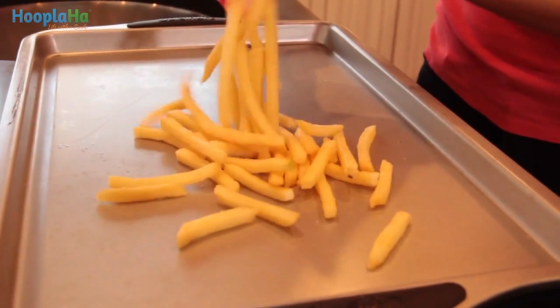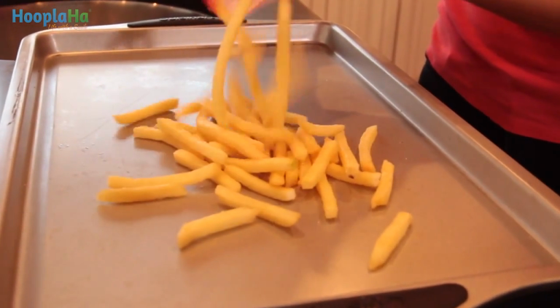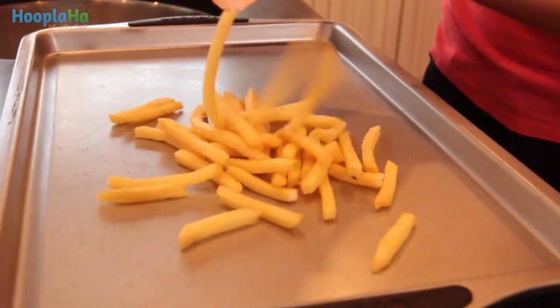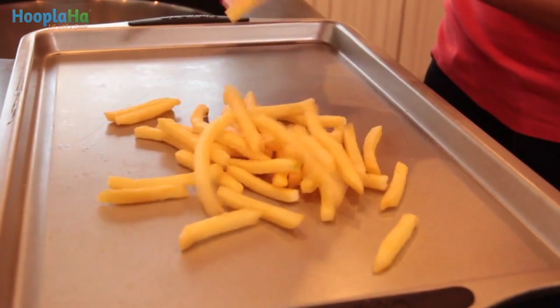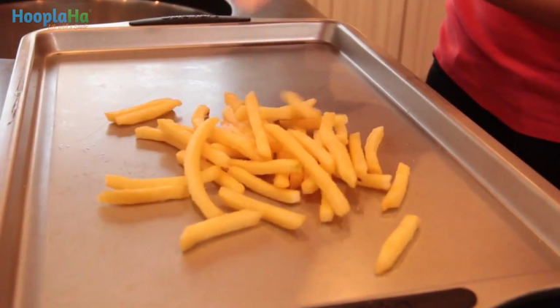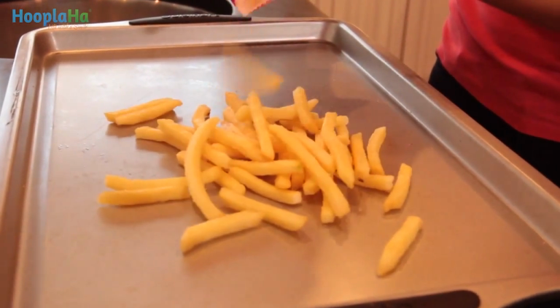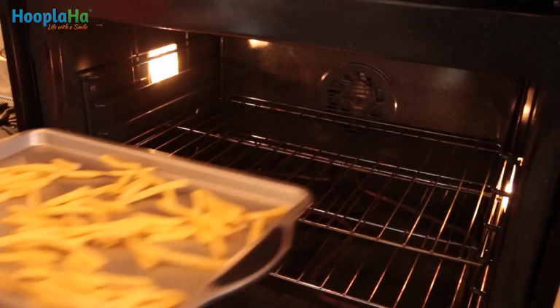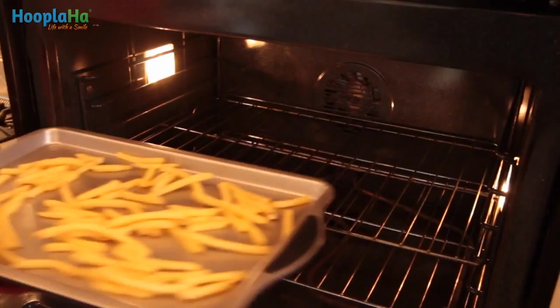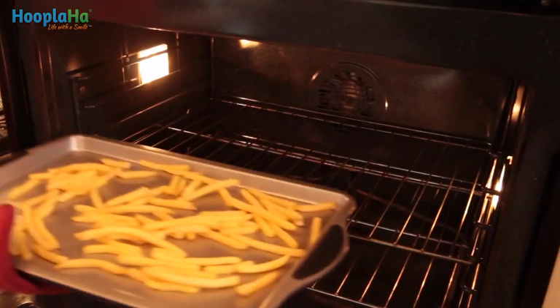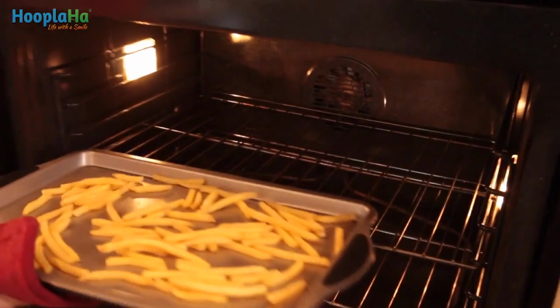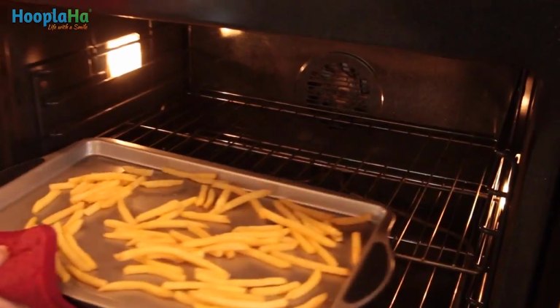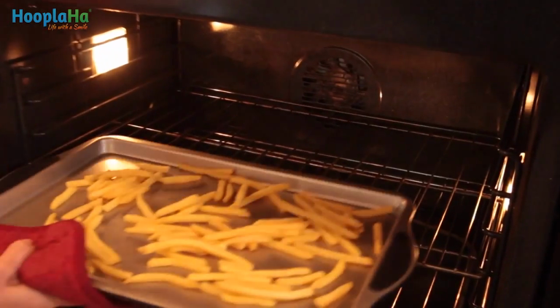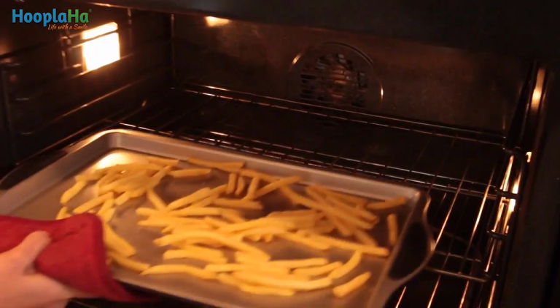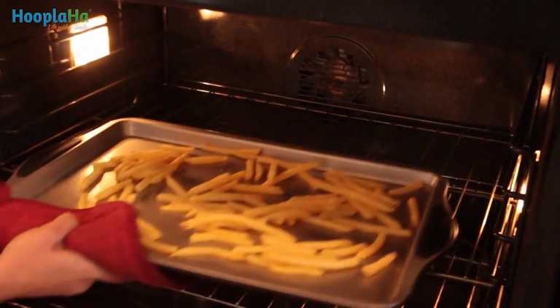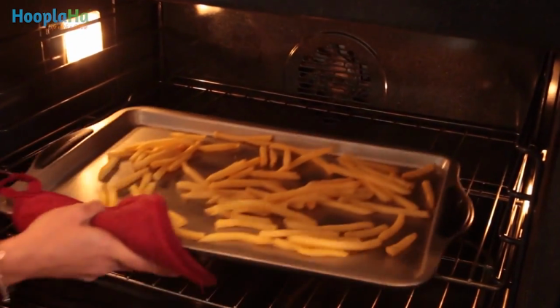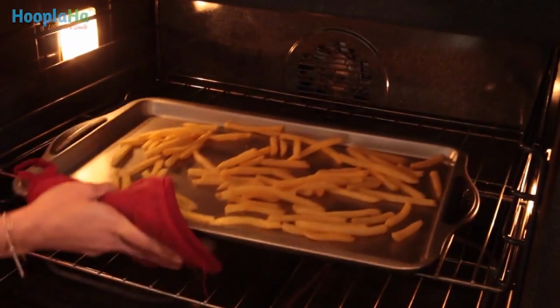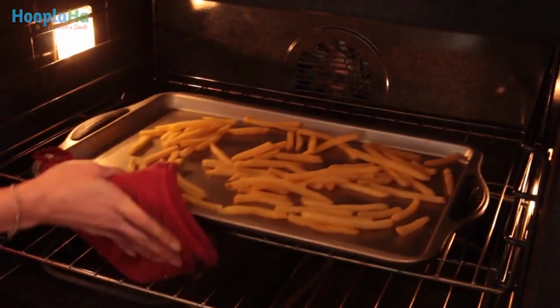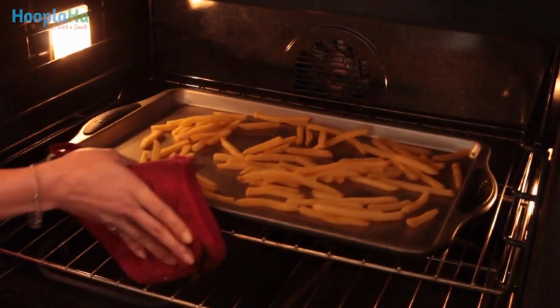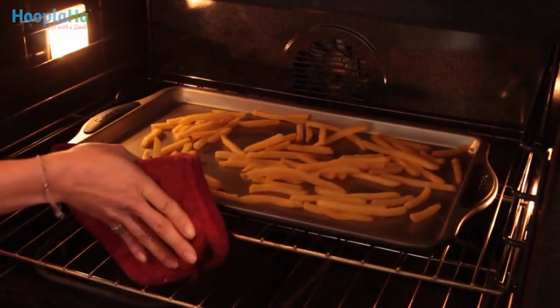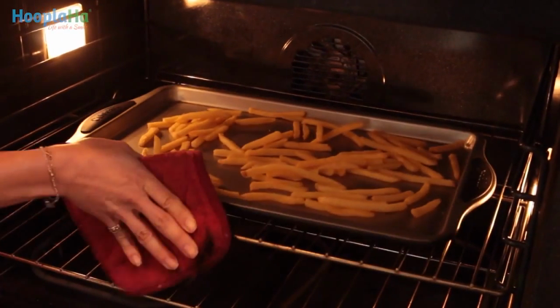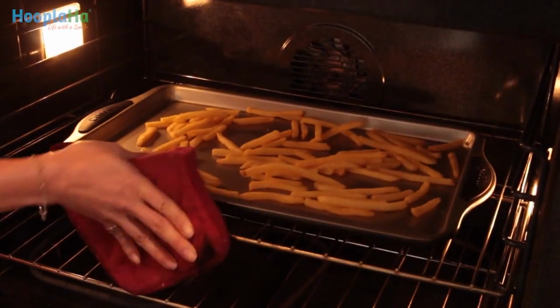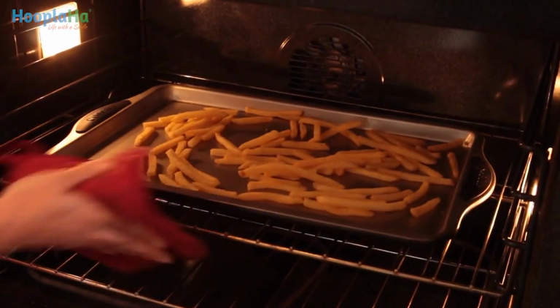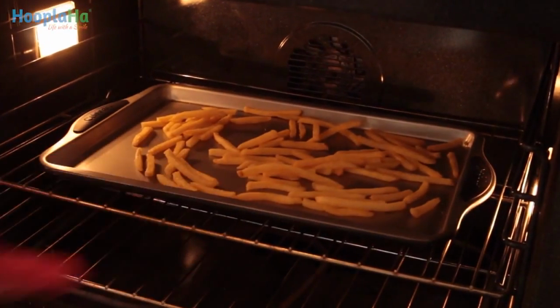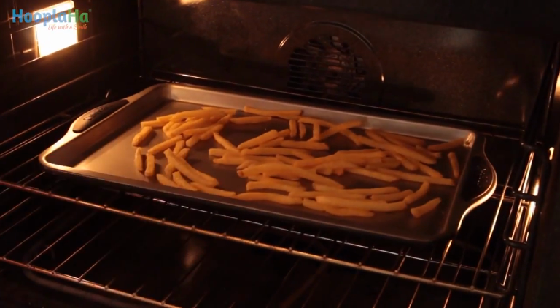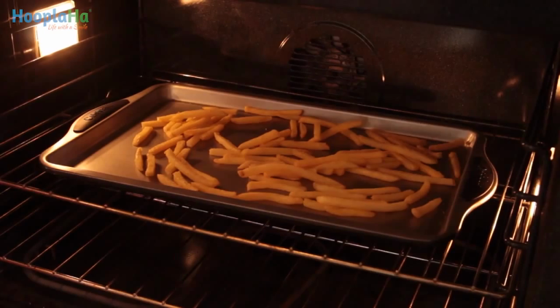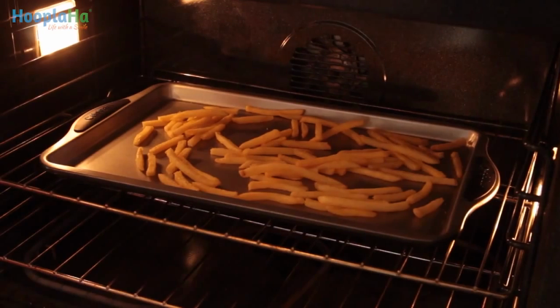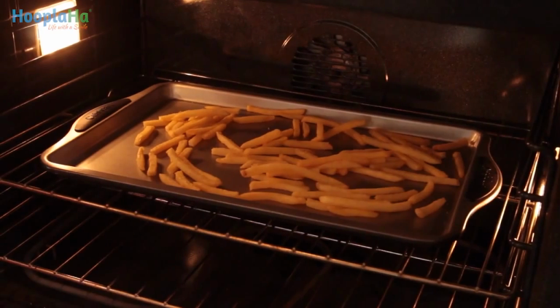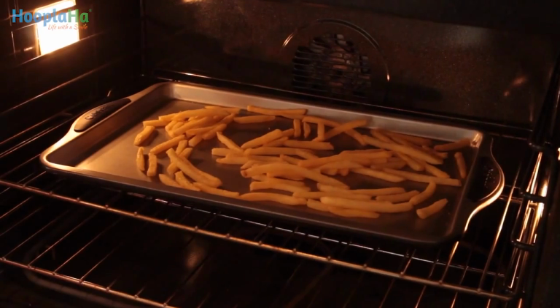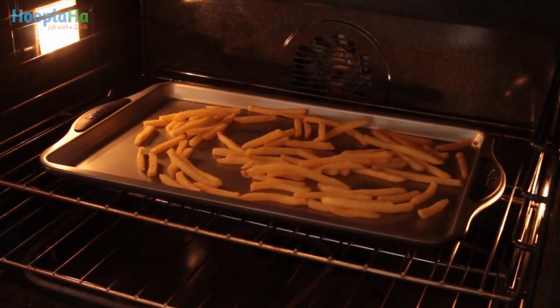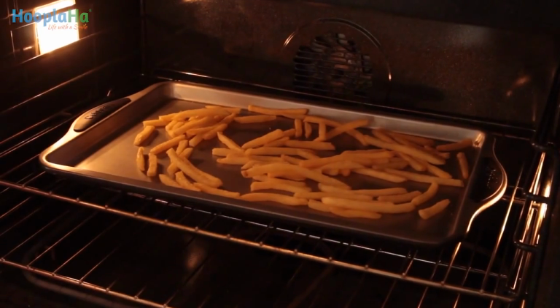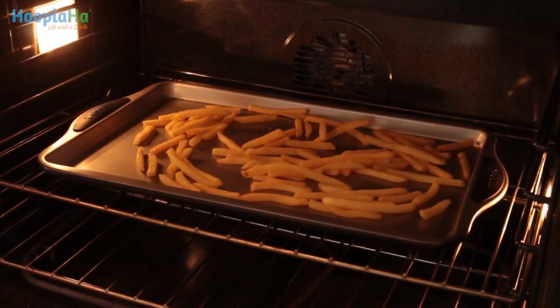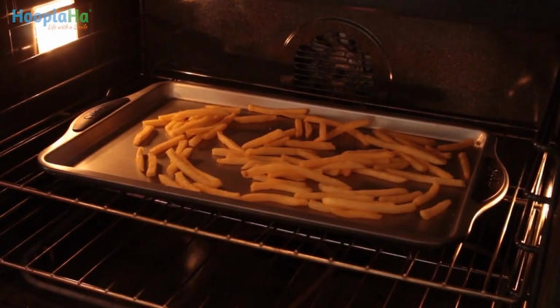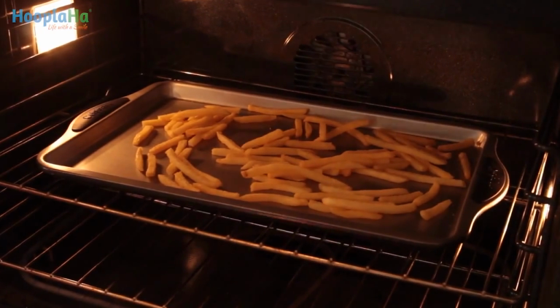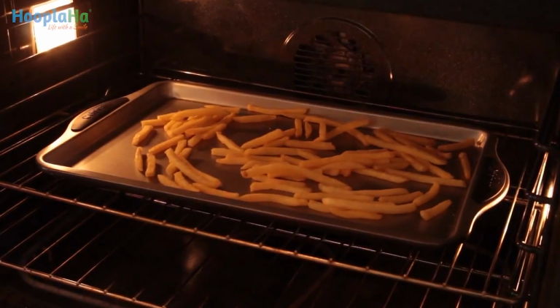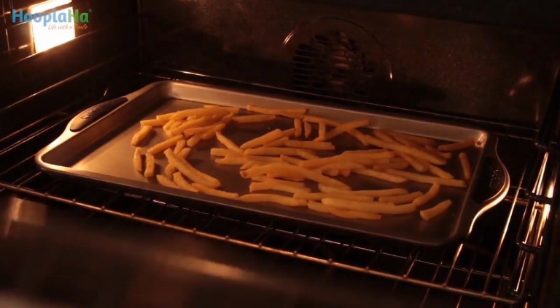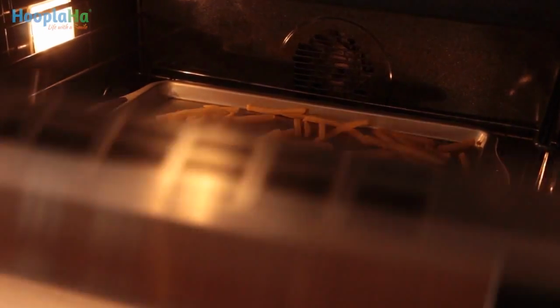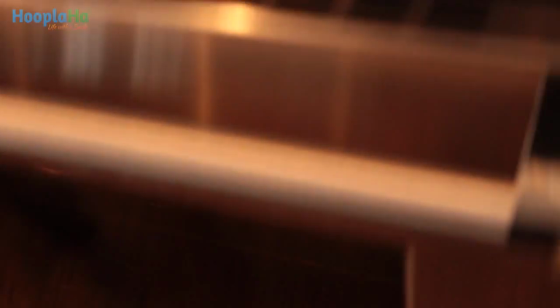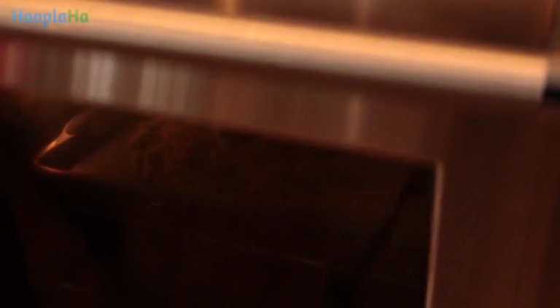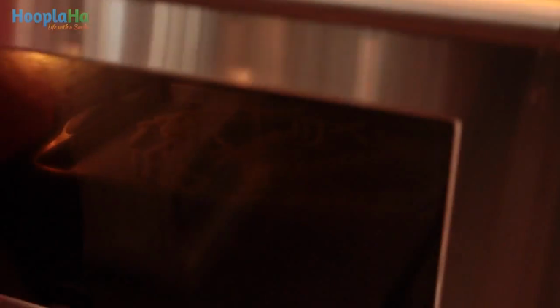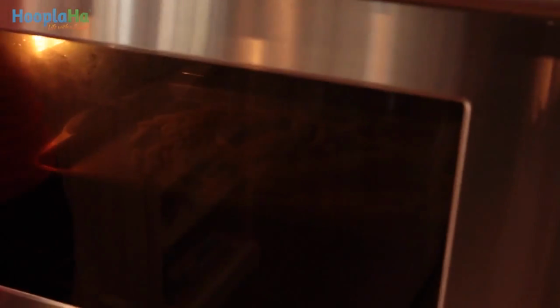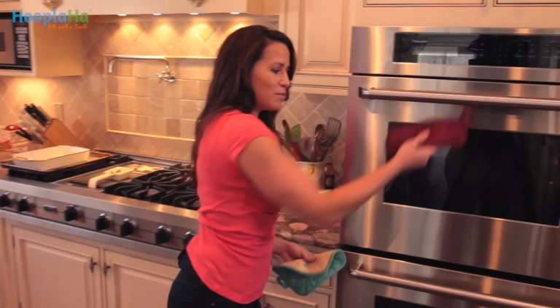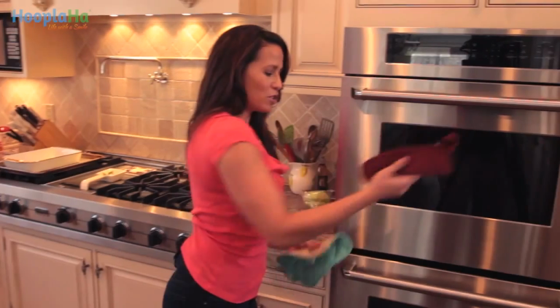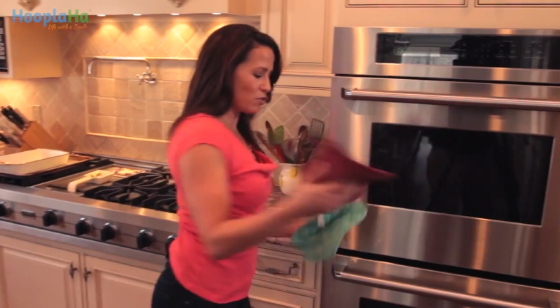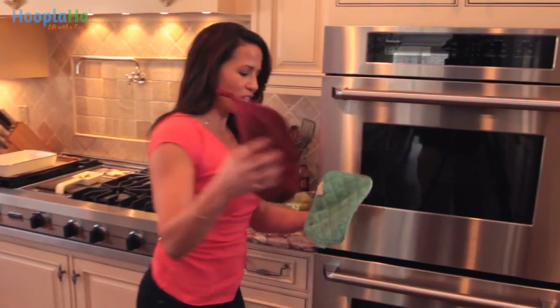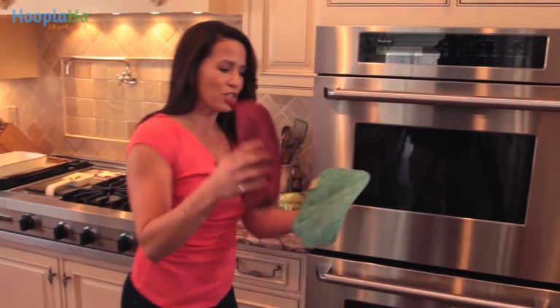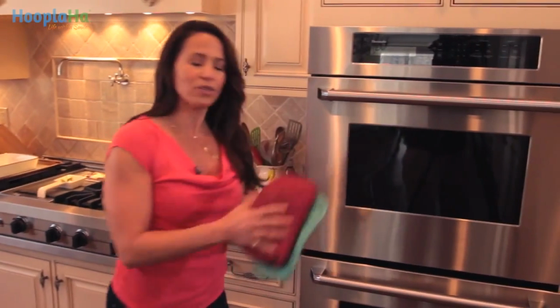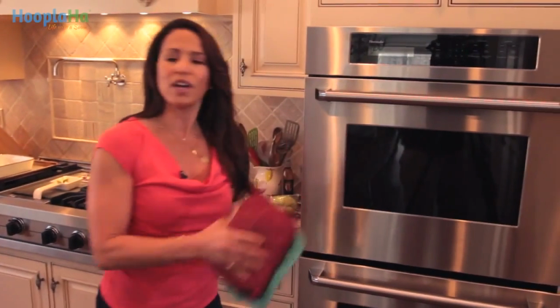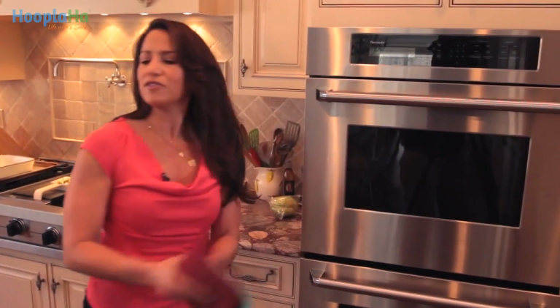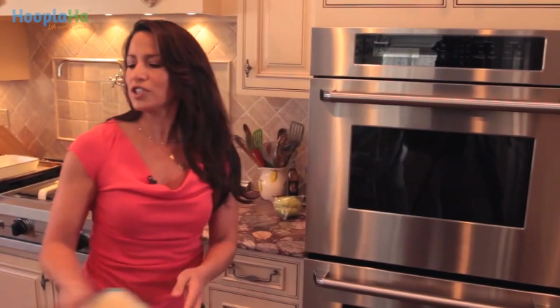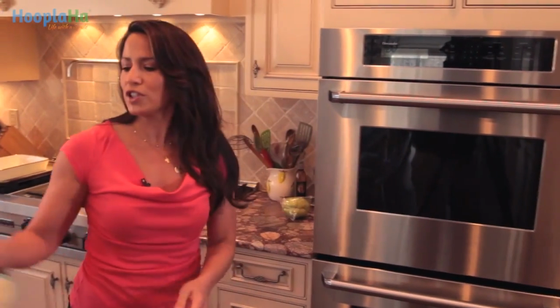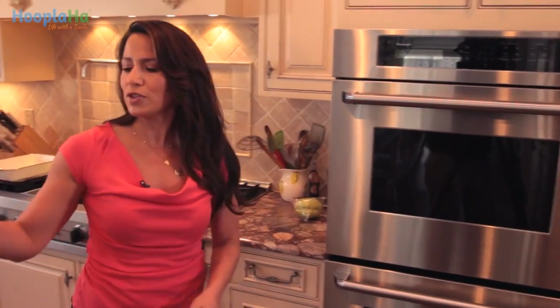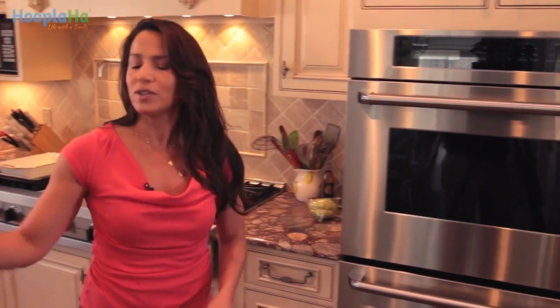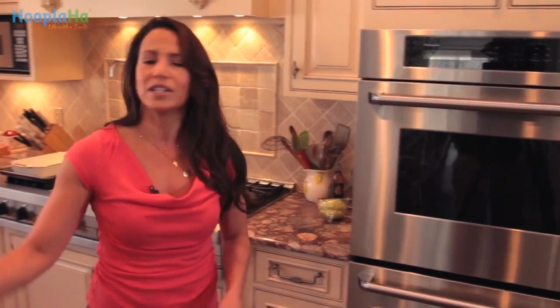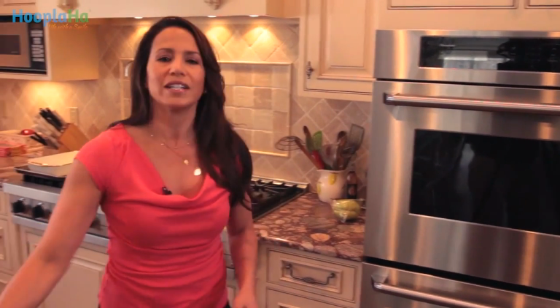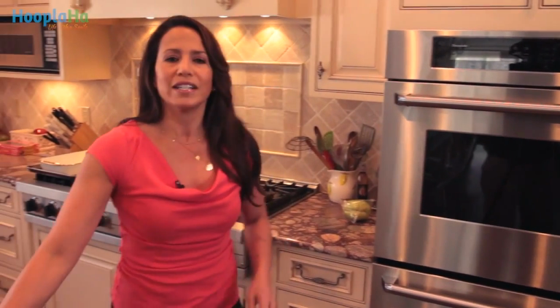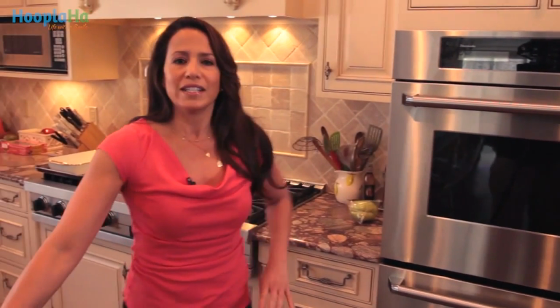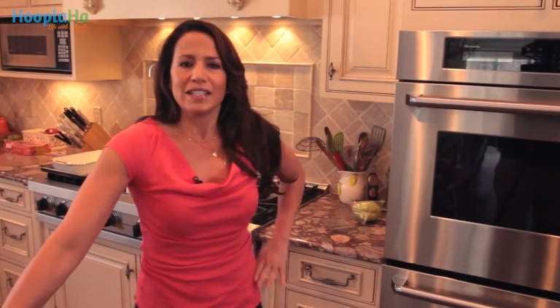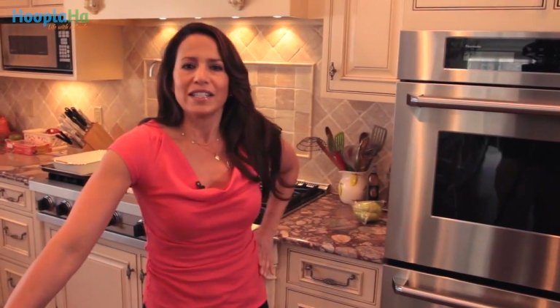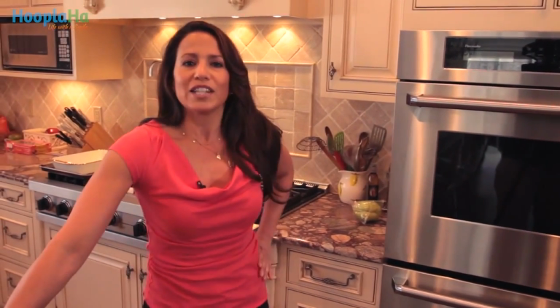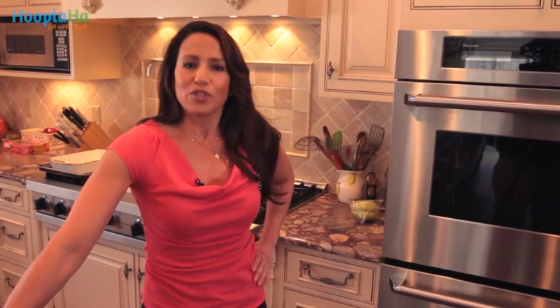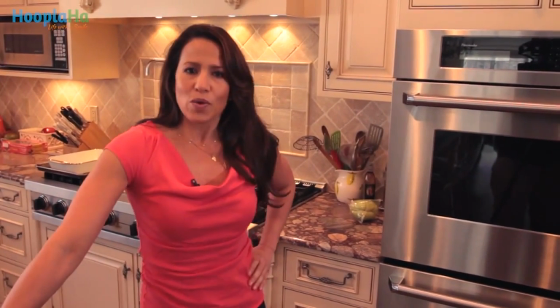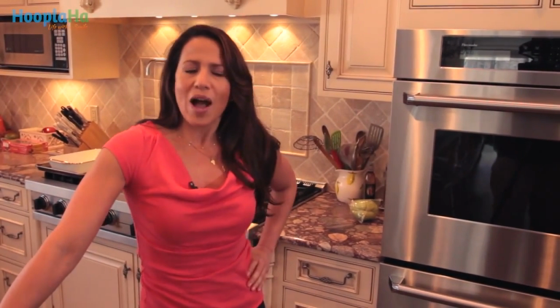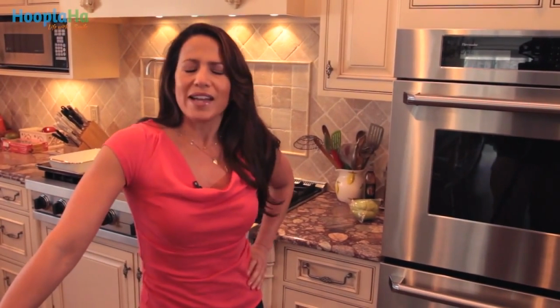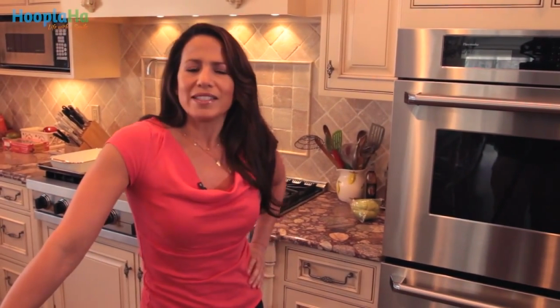Back in the oven they go. Gives you more time to do things you love to do, like drink wine.